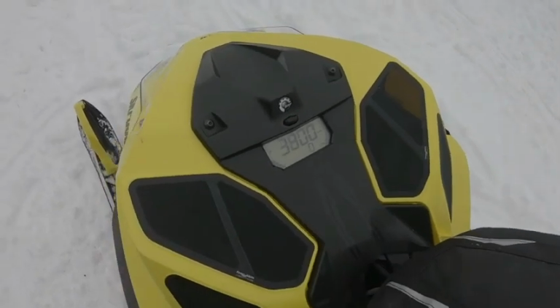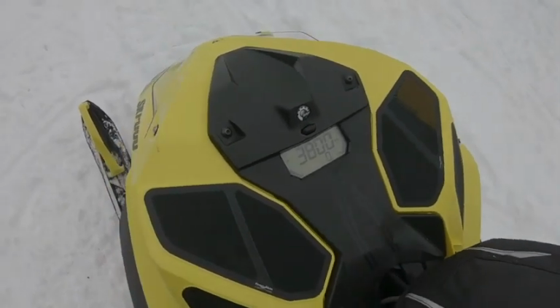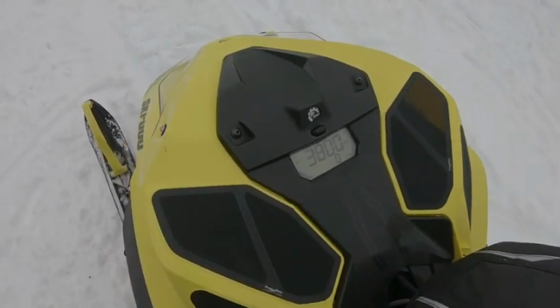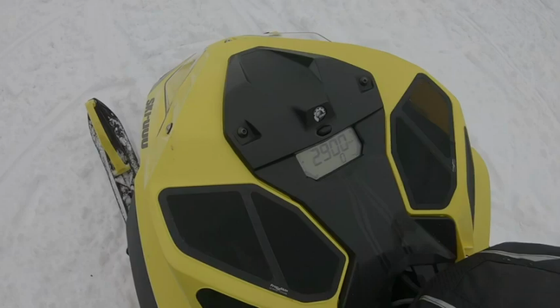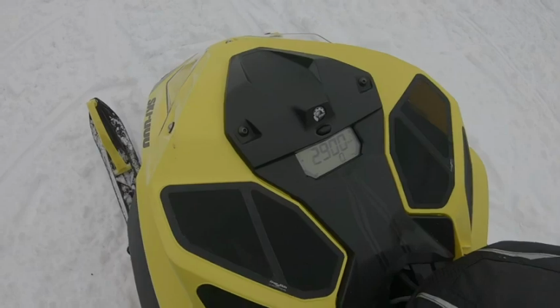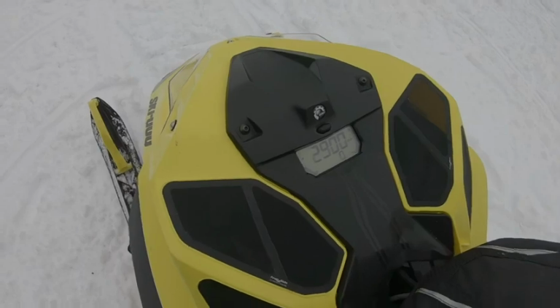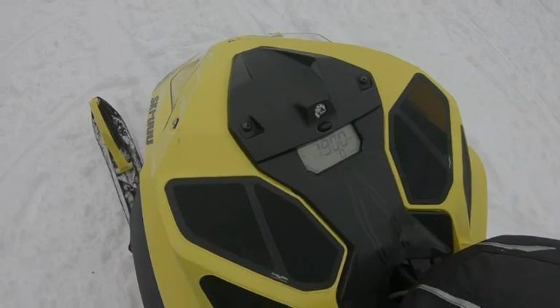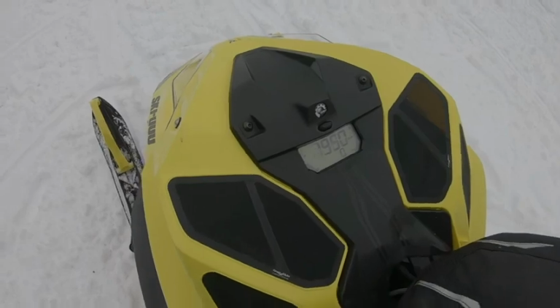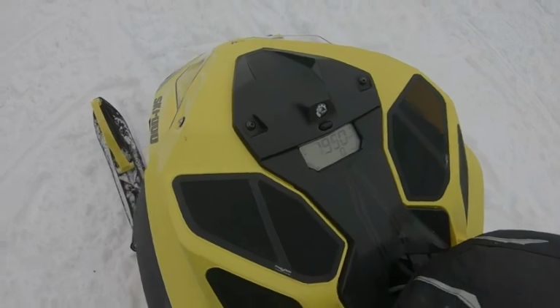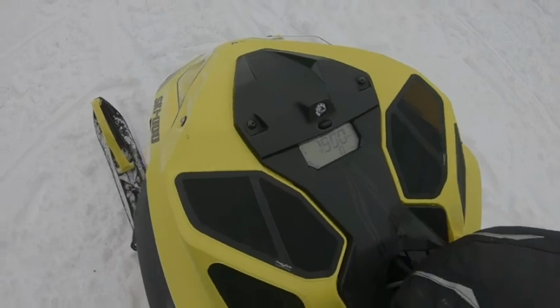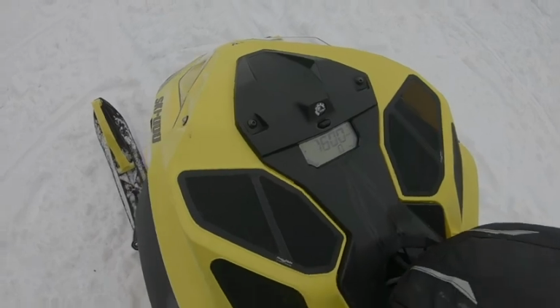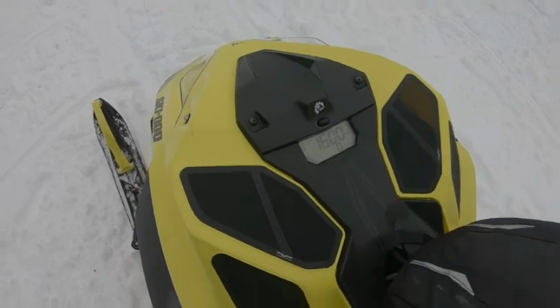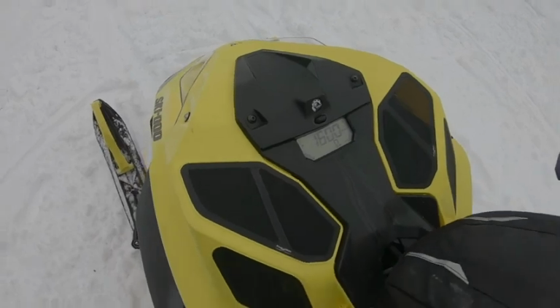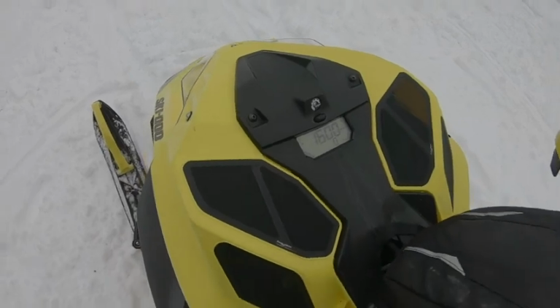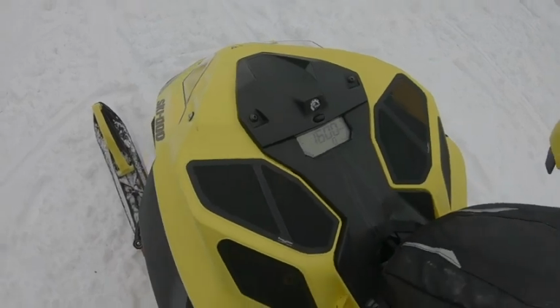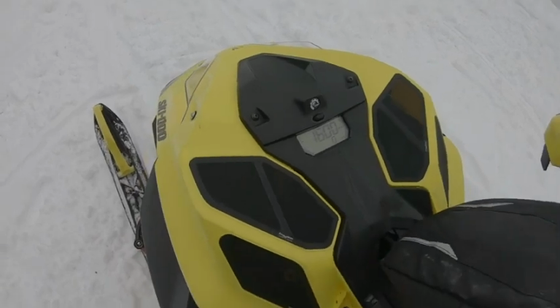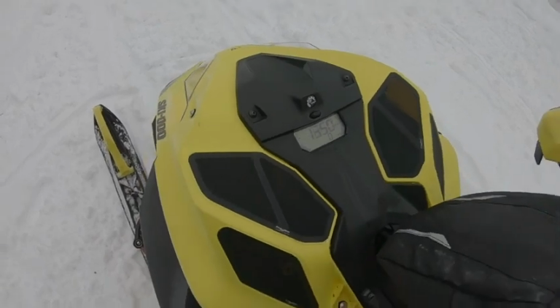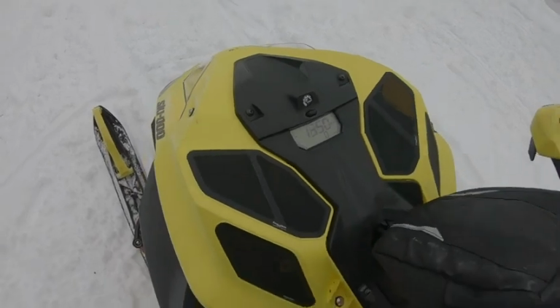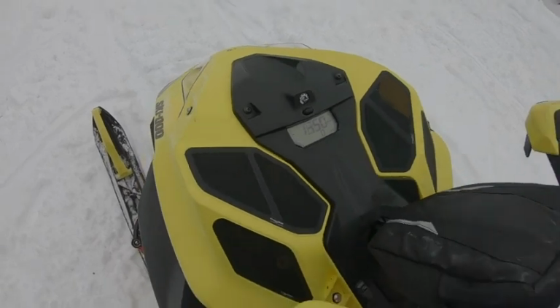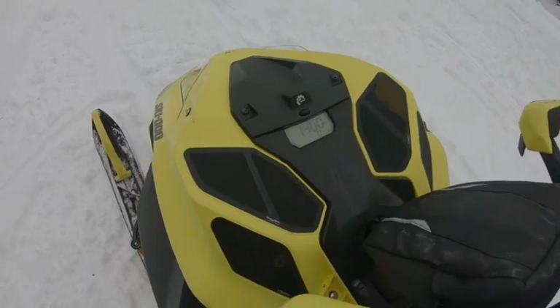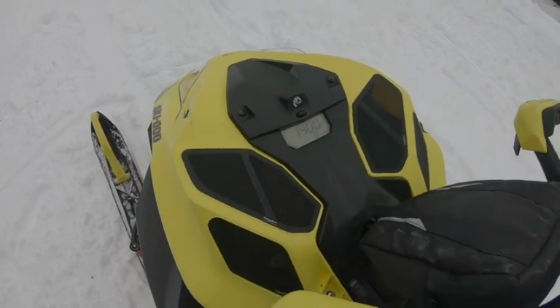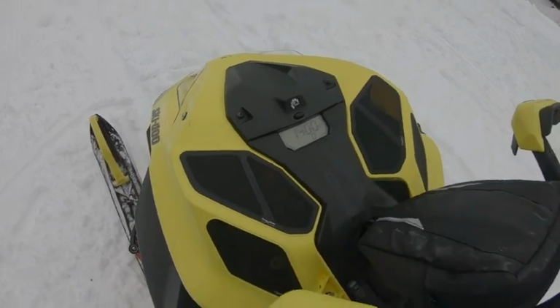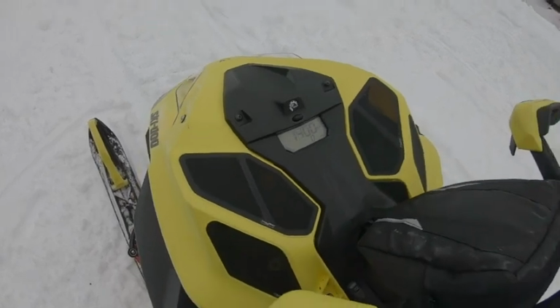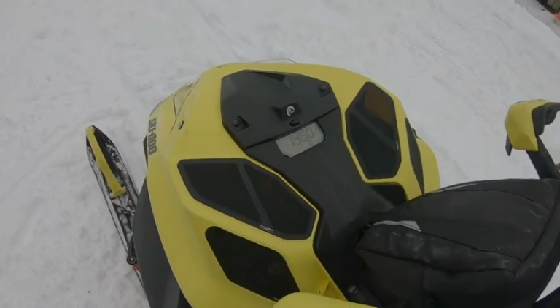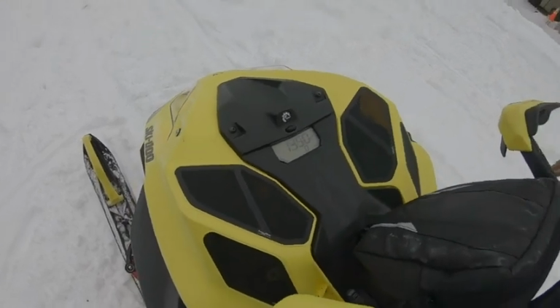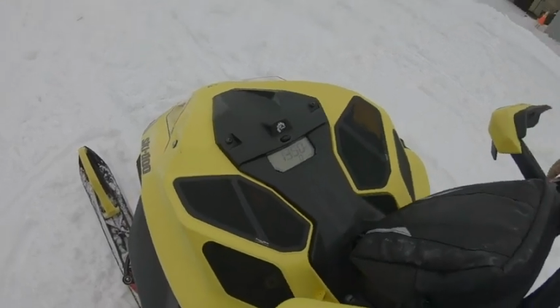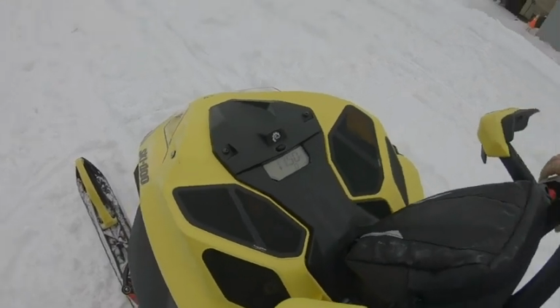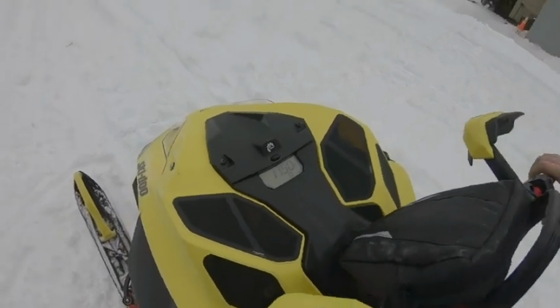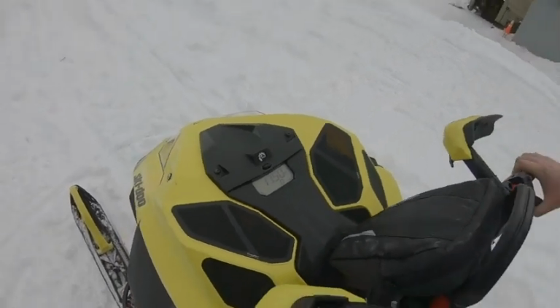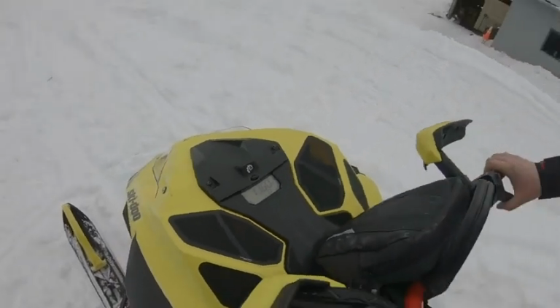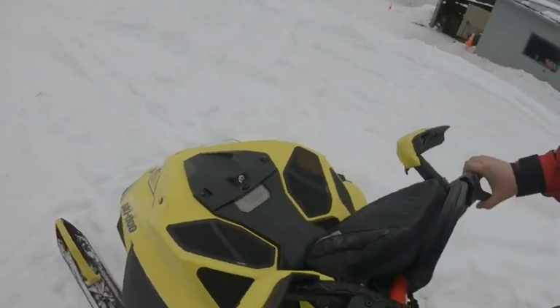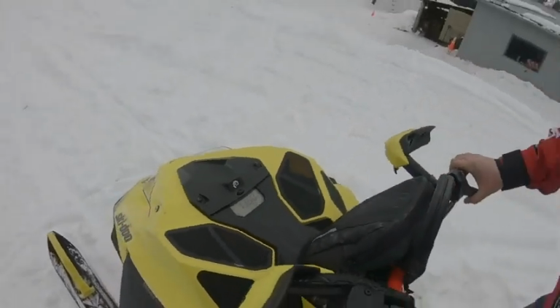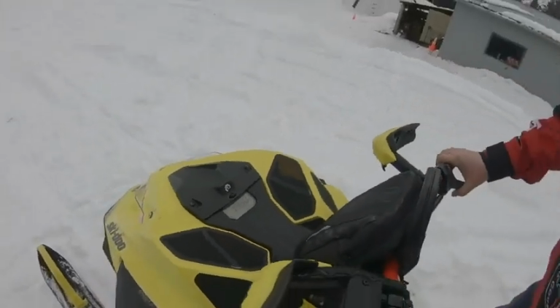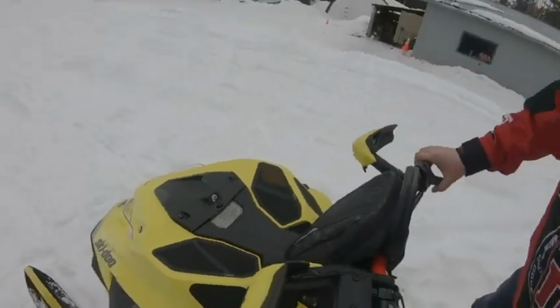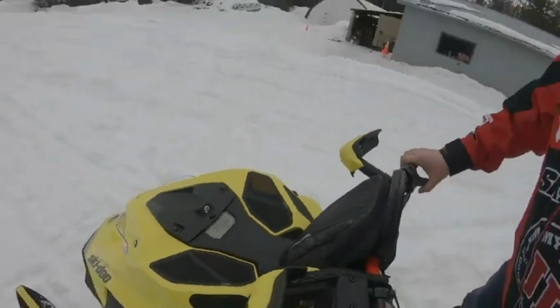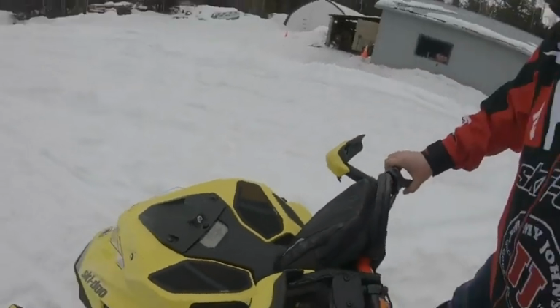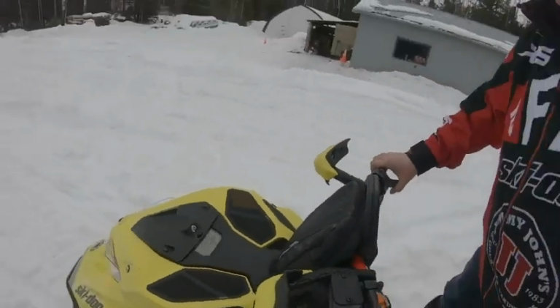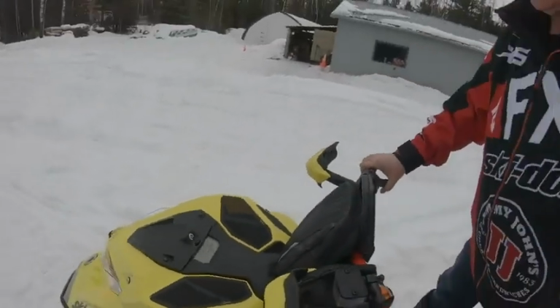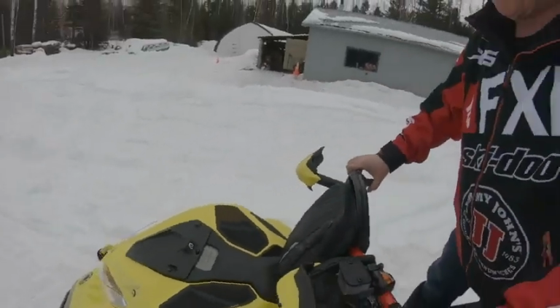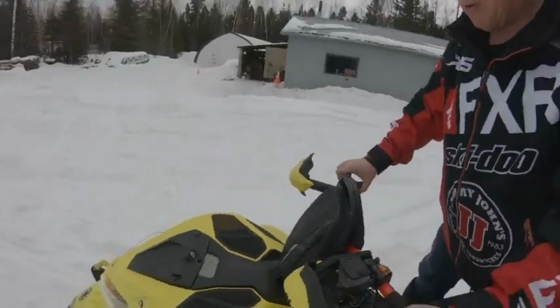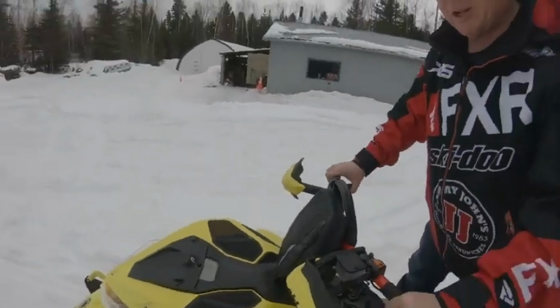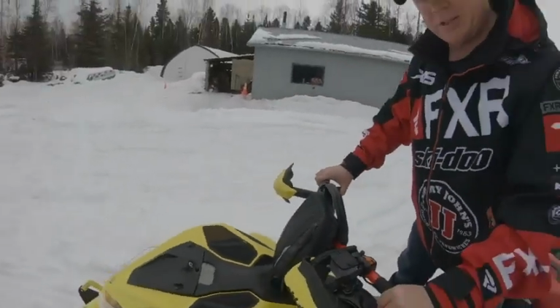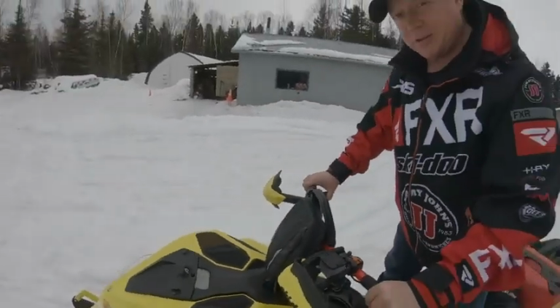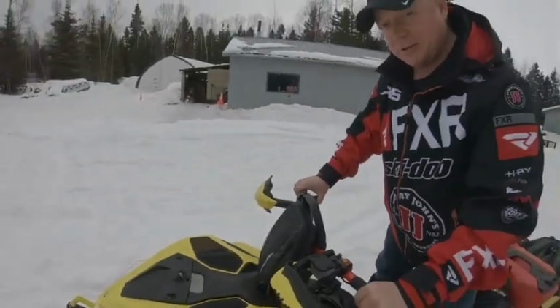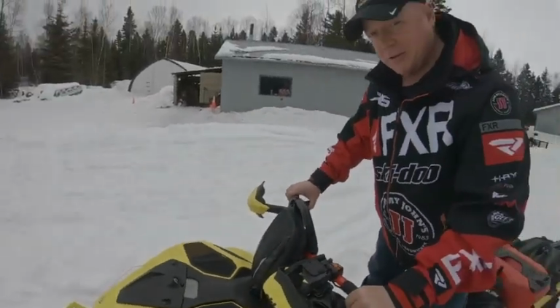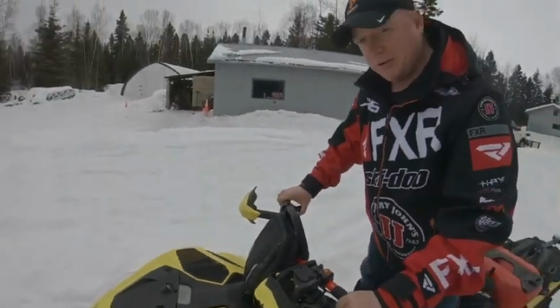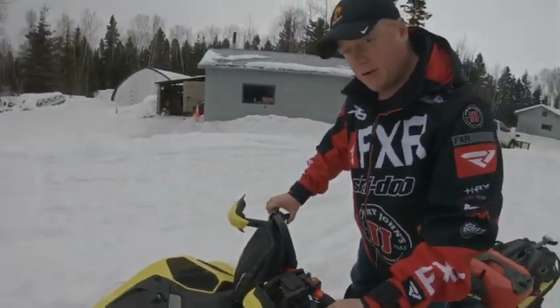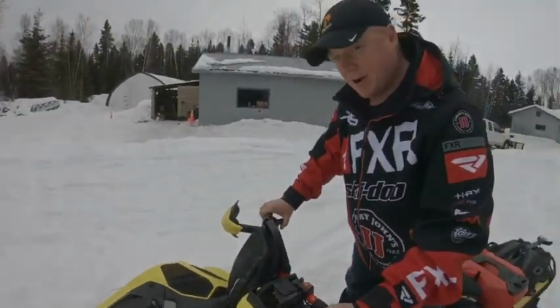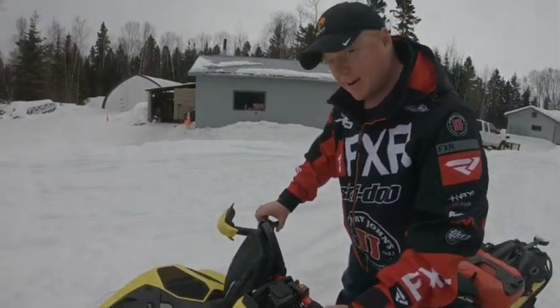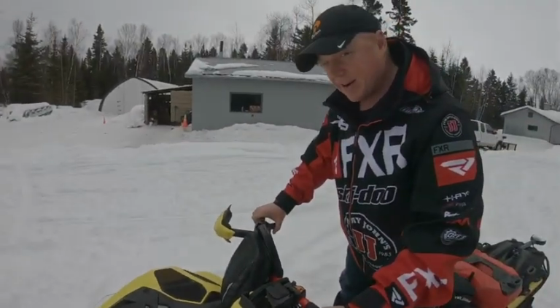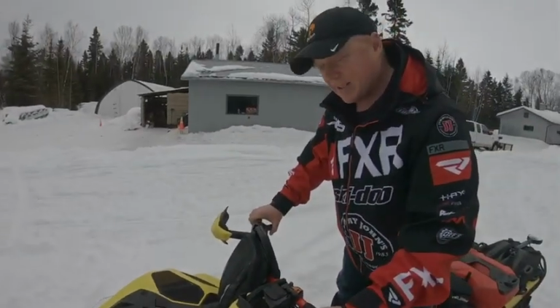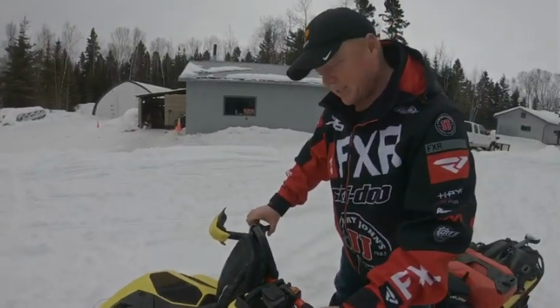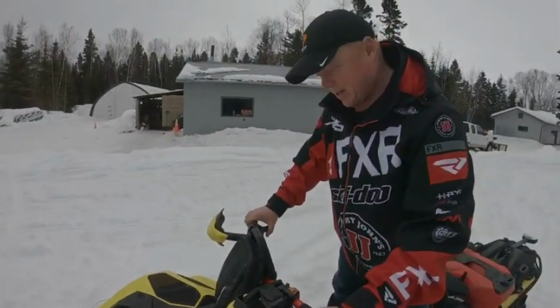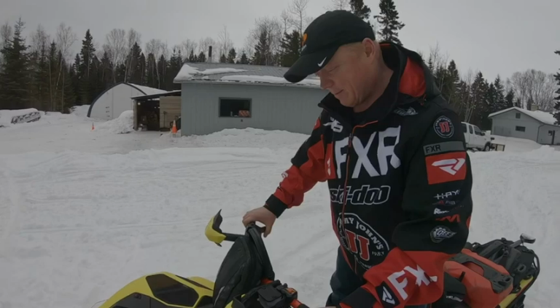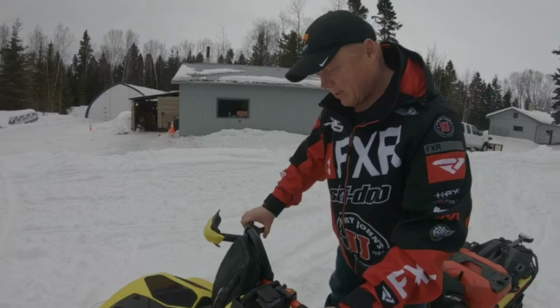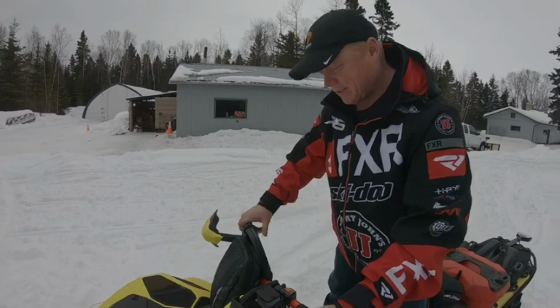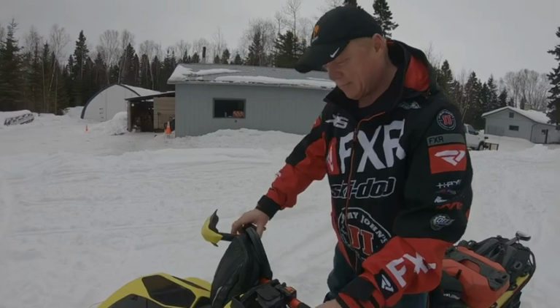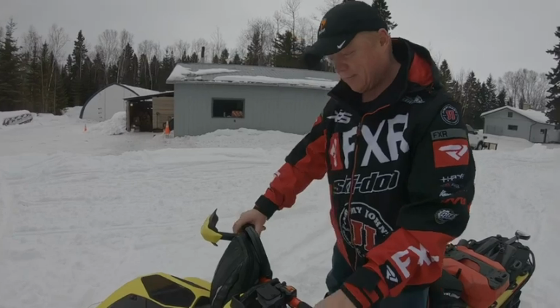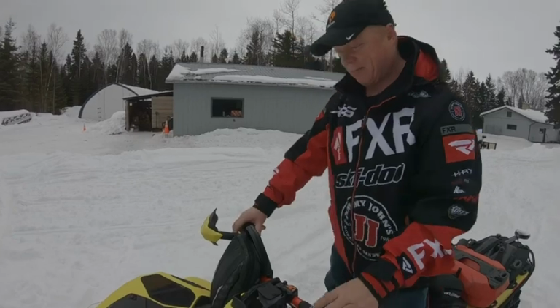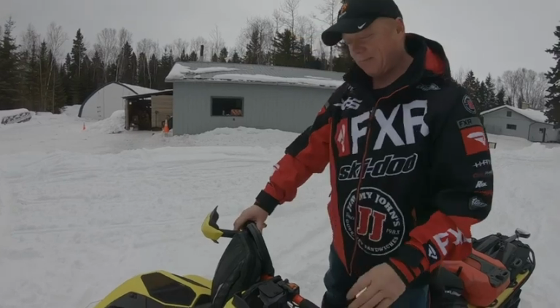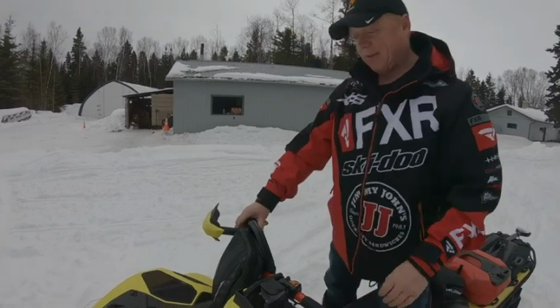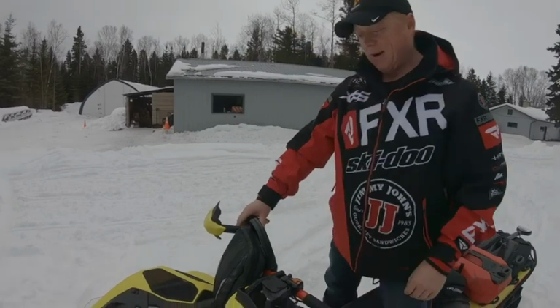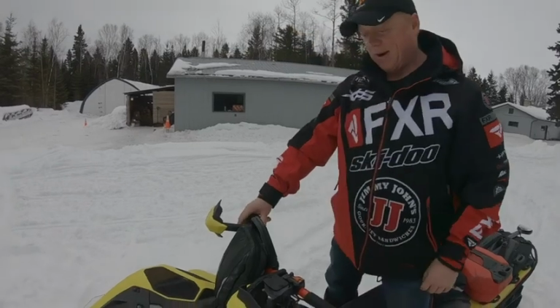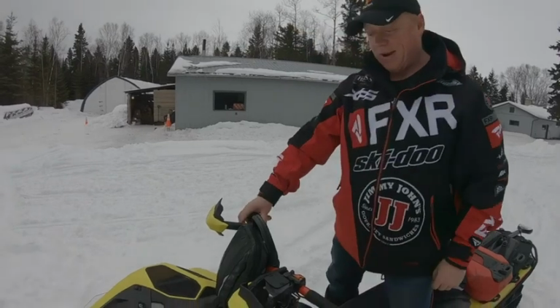4000 engagement in the sled — kind of starts to move at like 4200-ish. Alright.